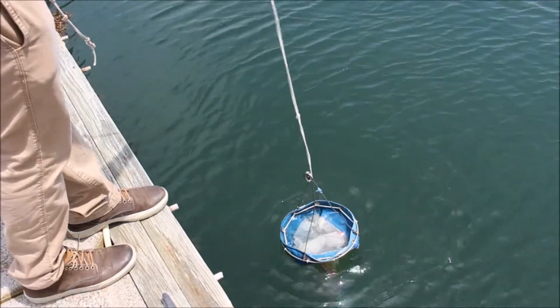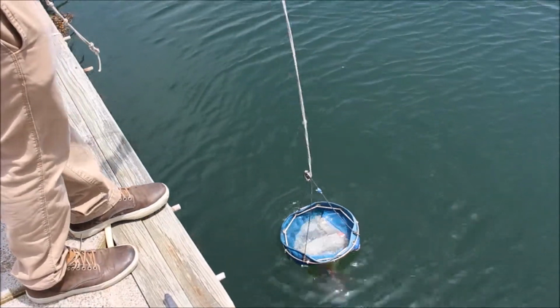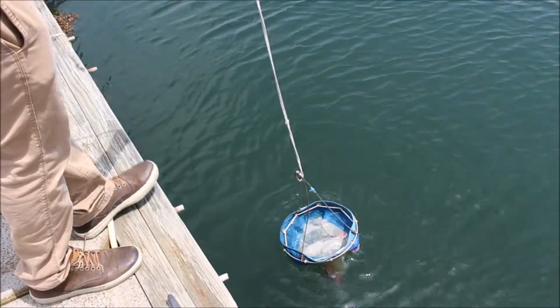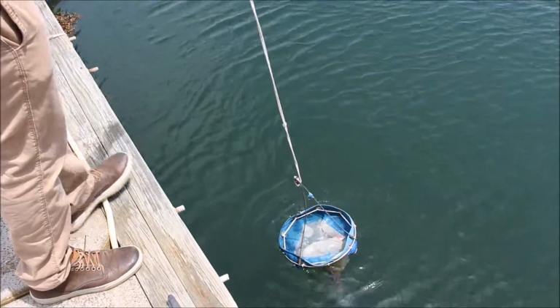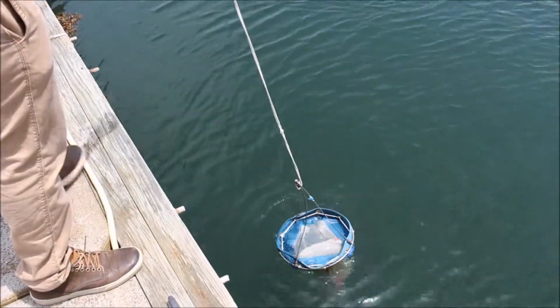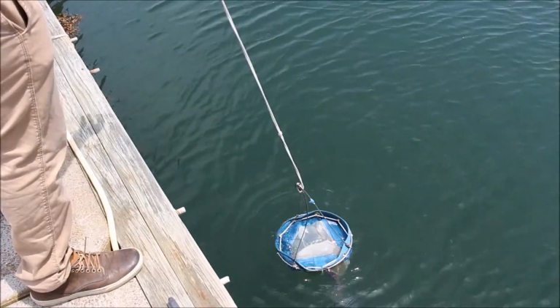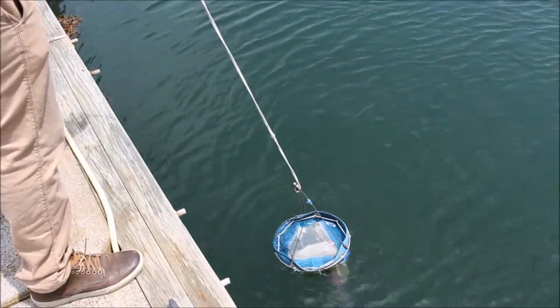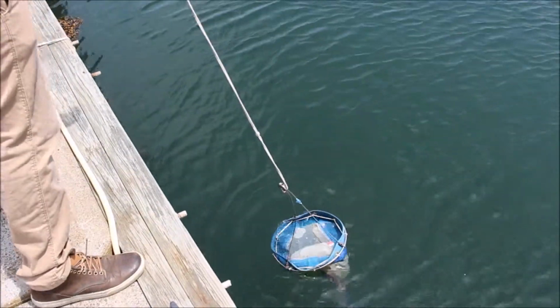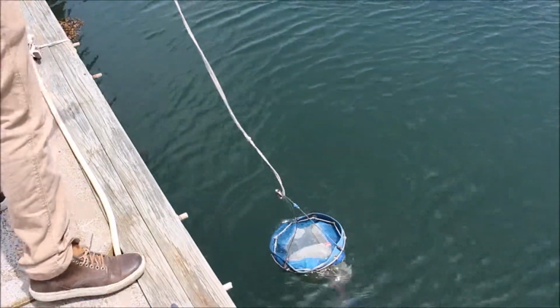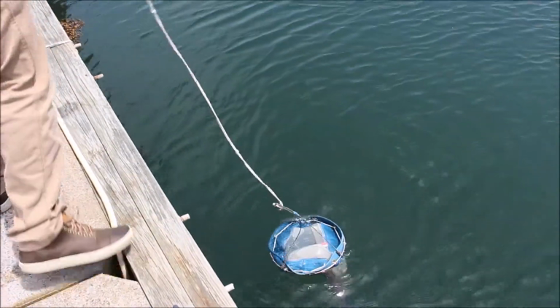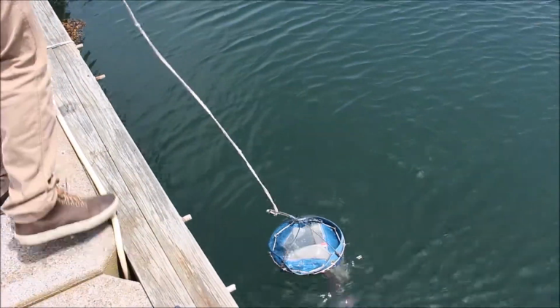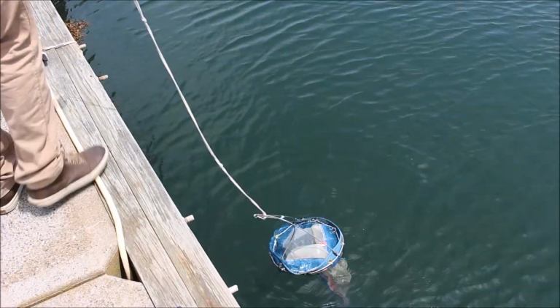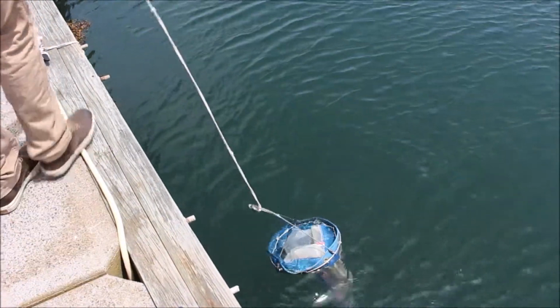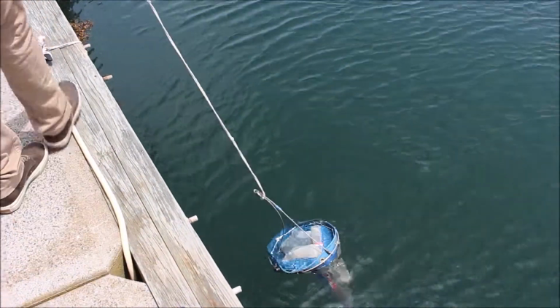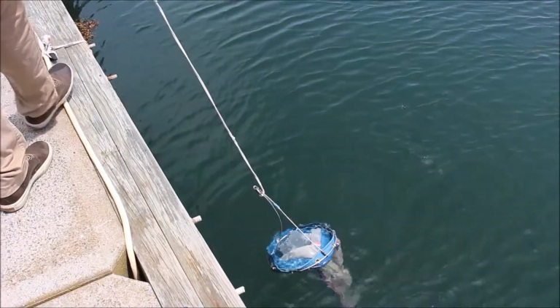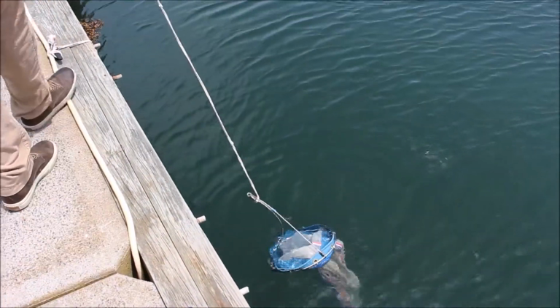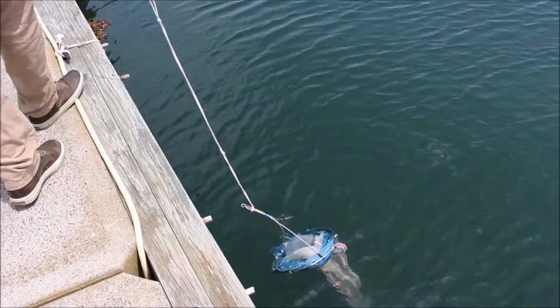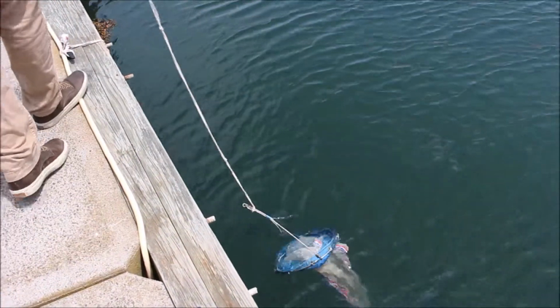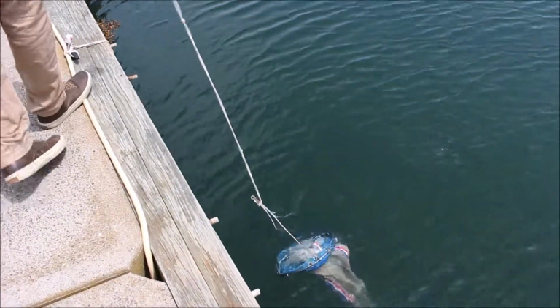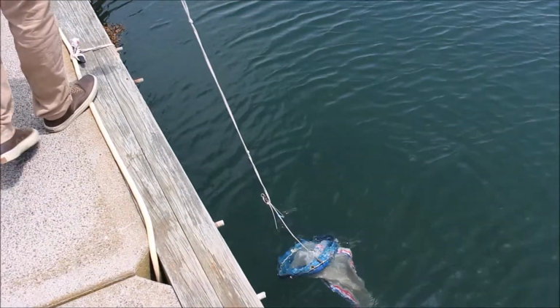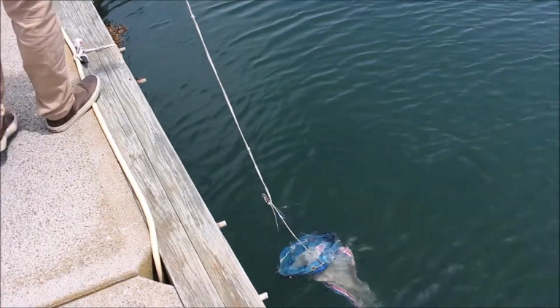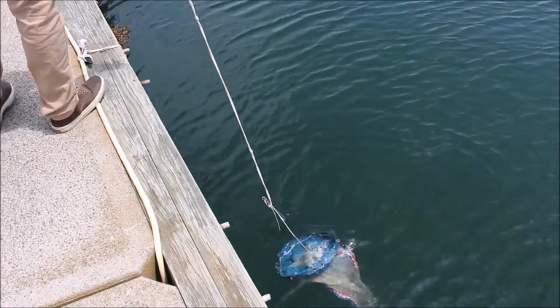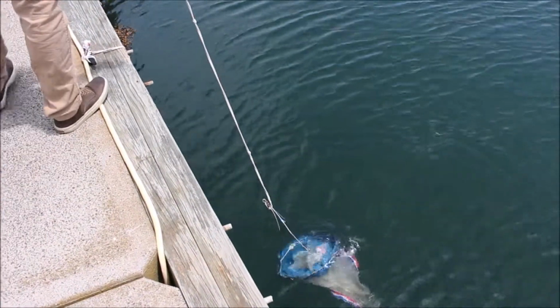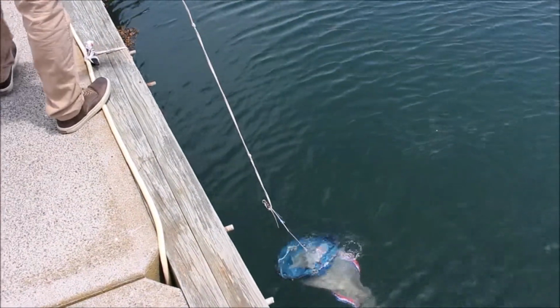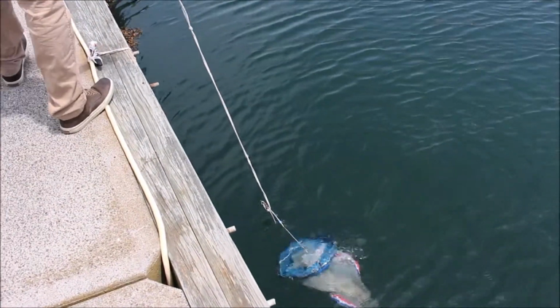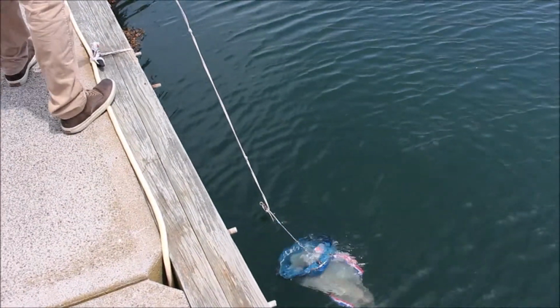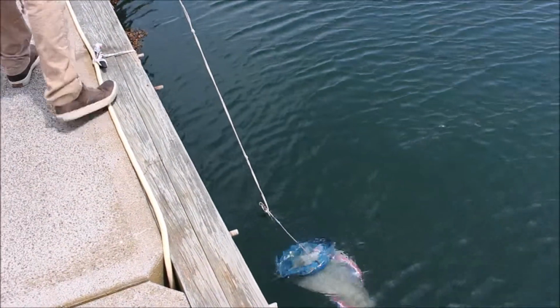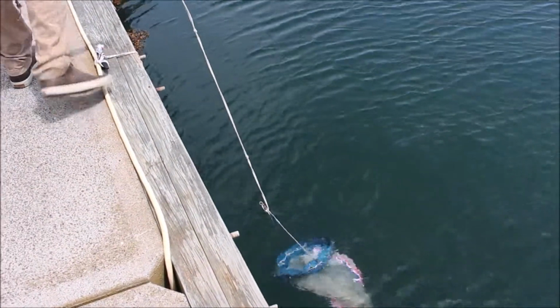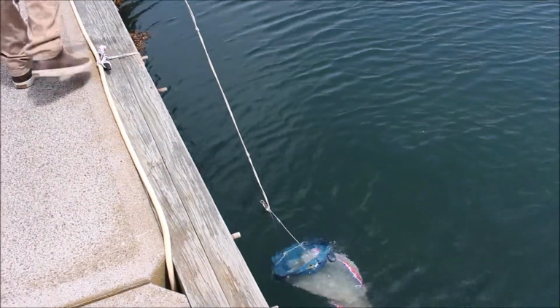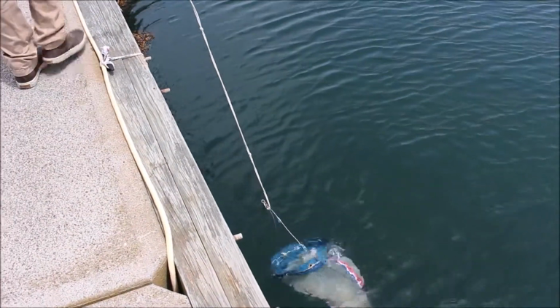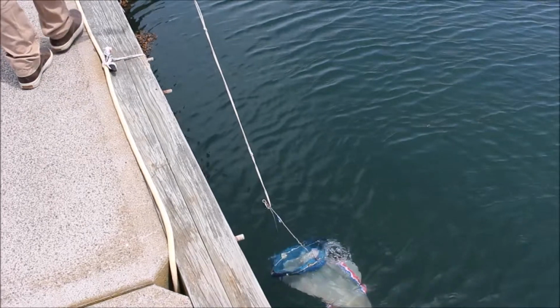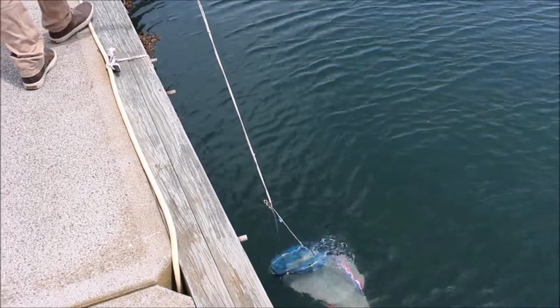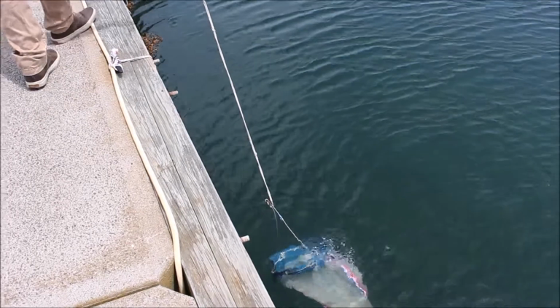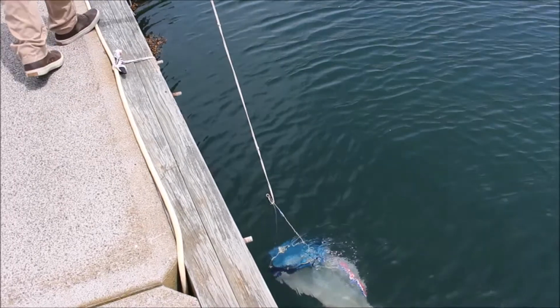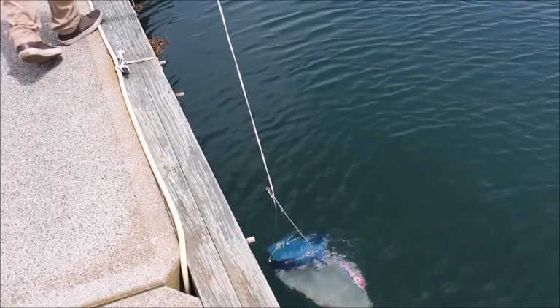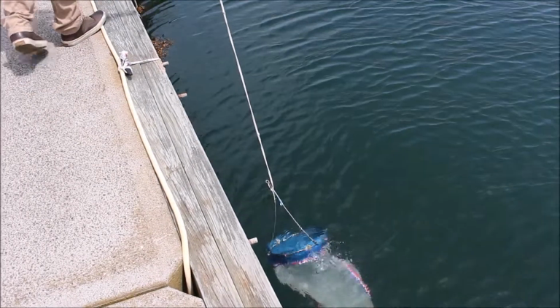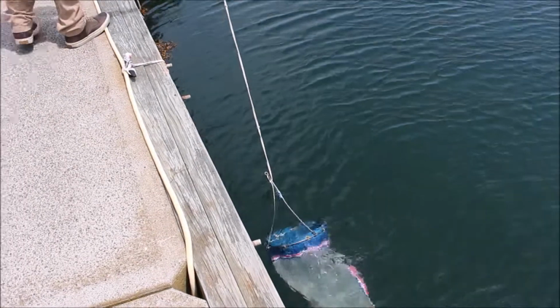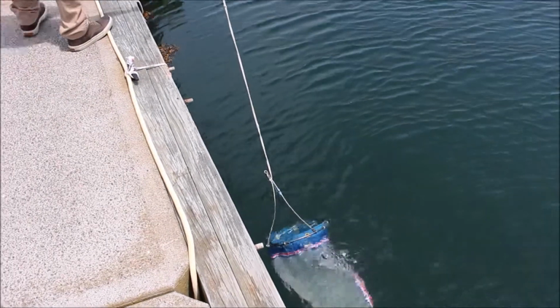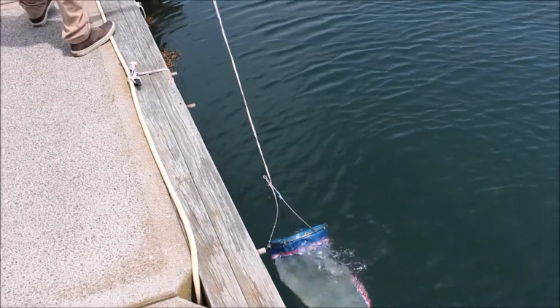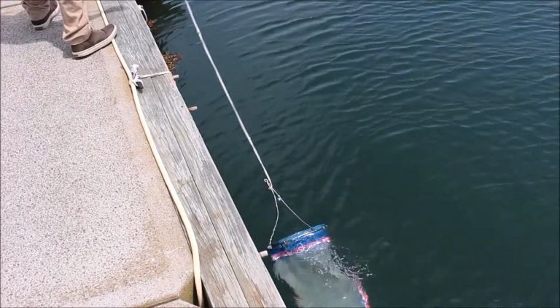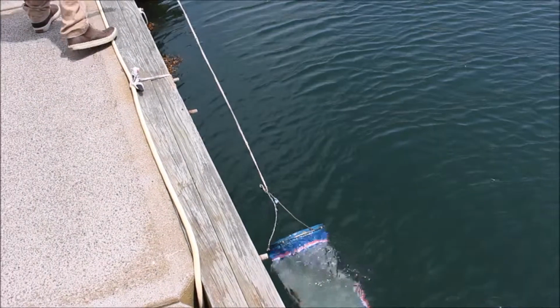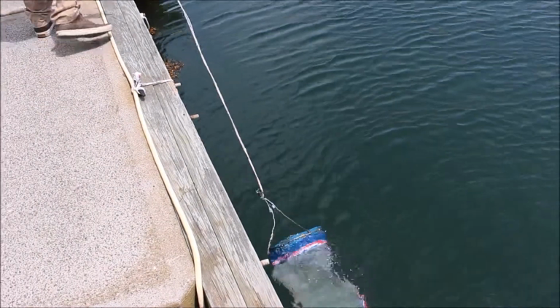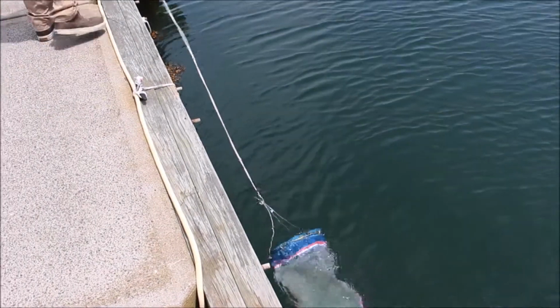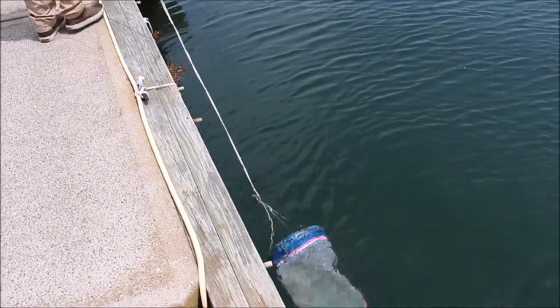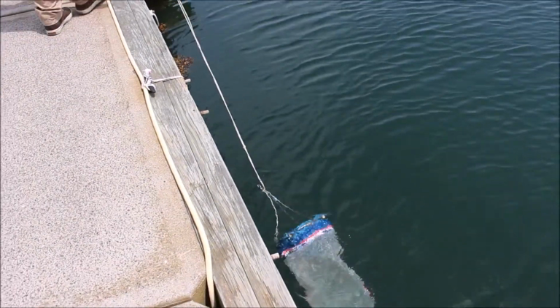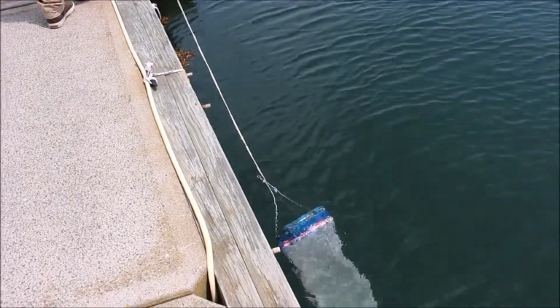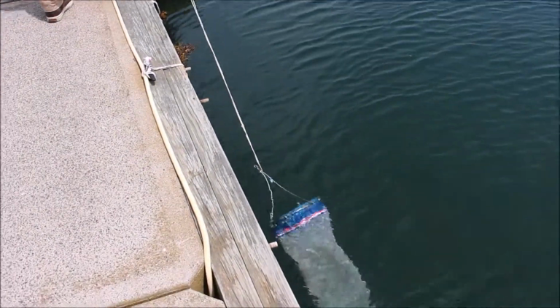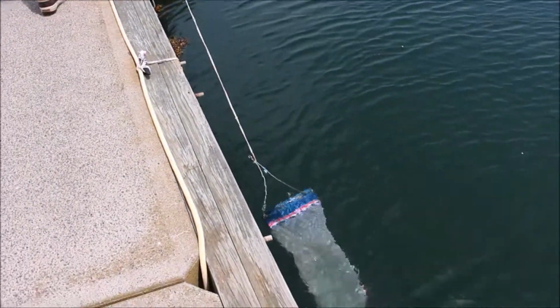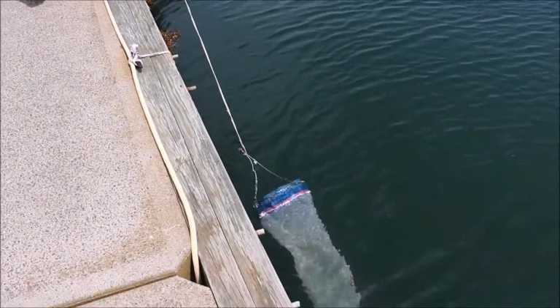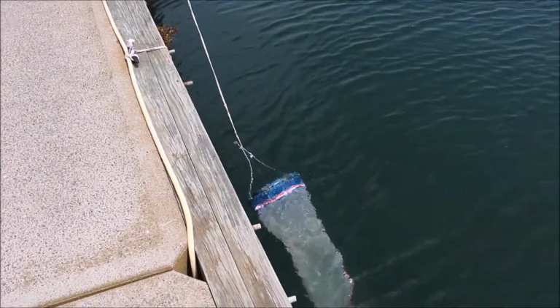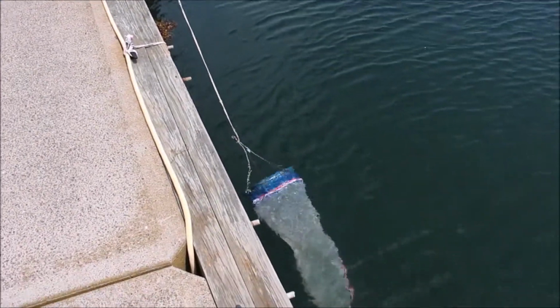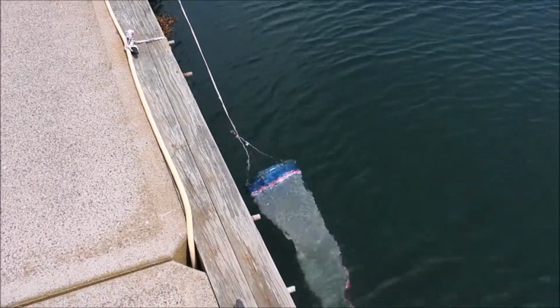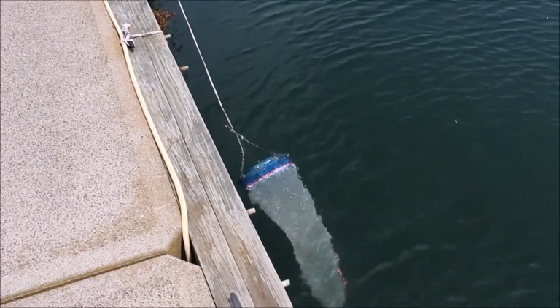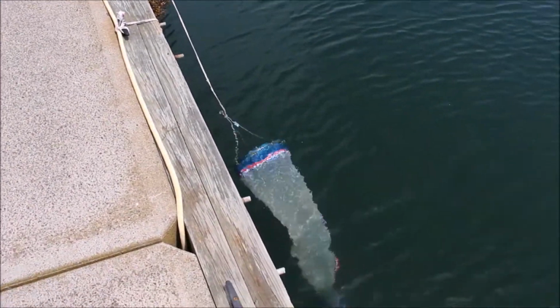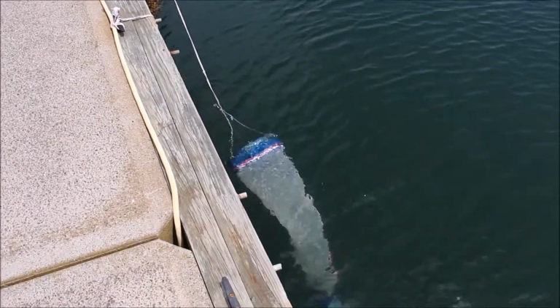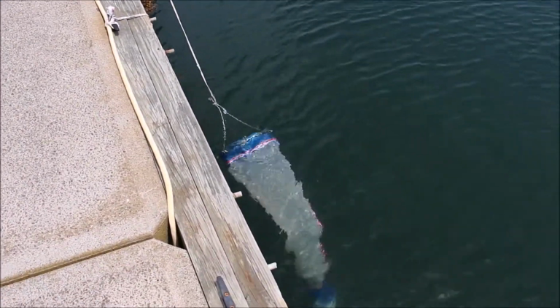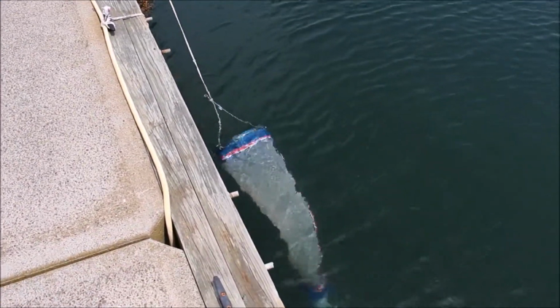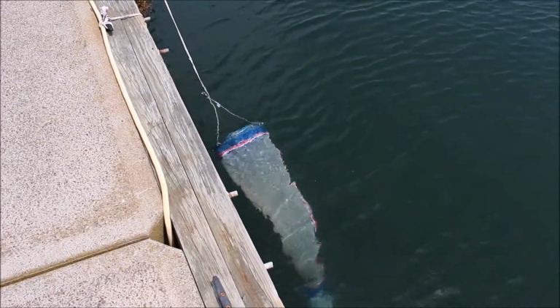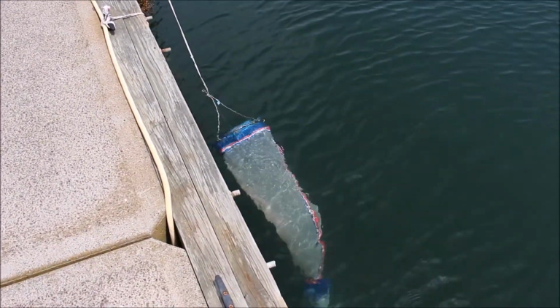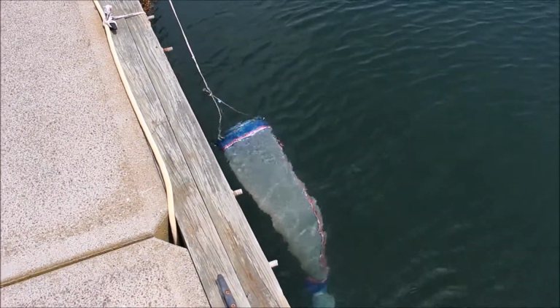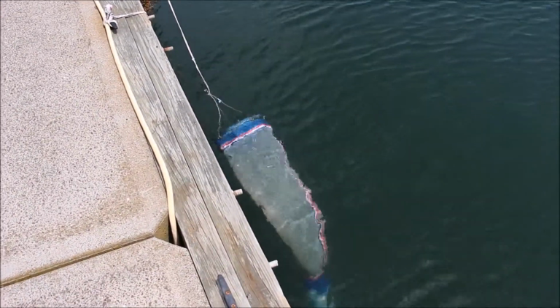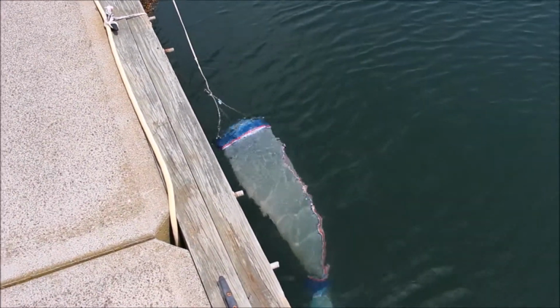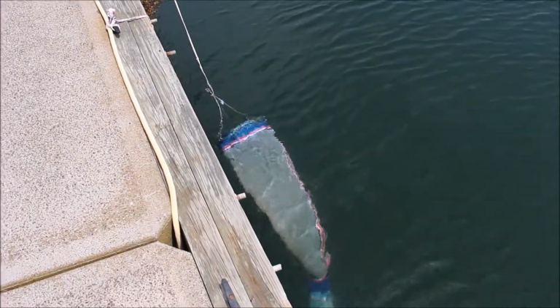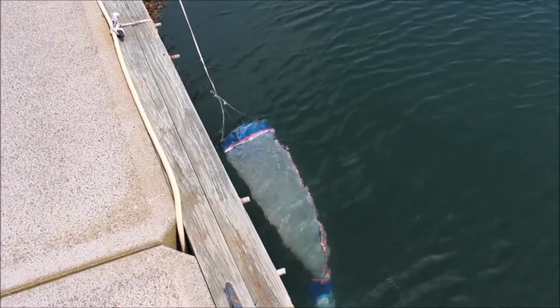As you walk along the dock, be careful not to run into any experiments hanging from the side or any of the pylons along the way.